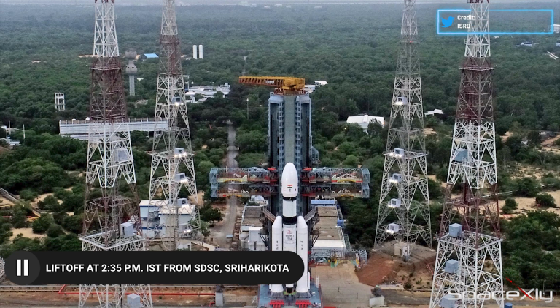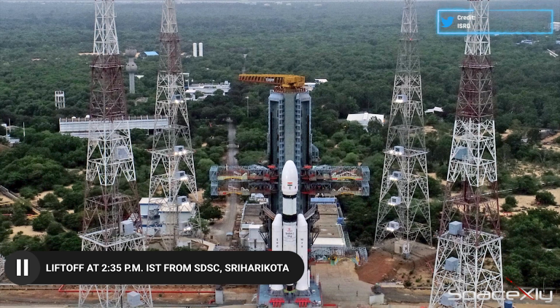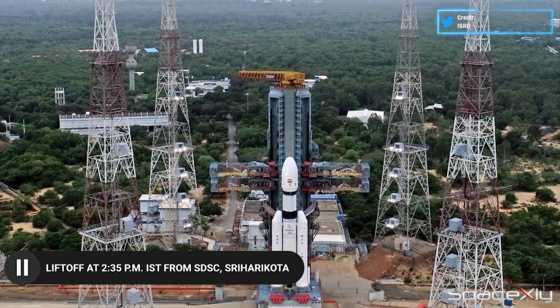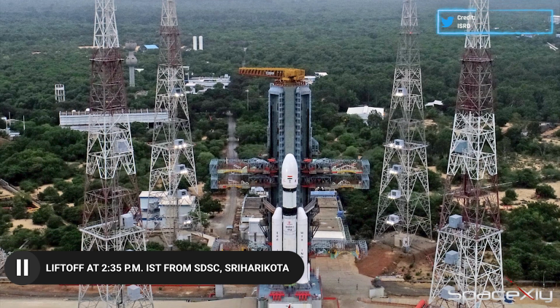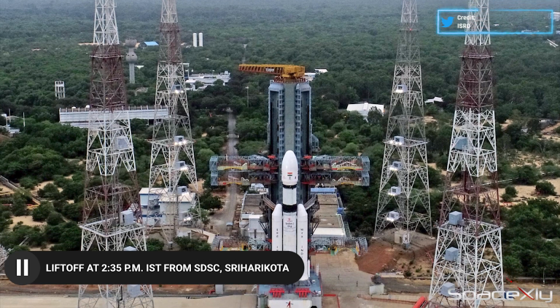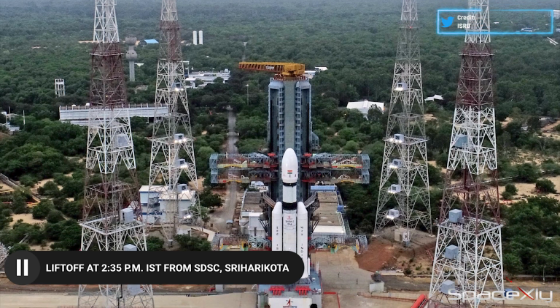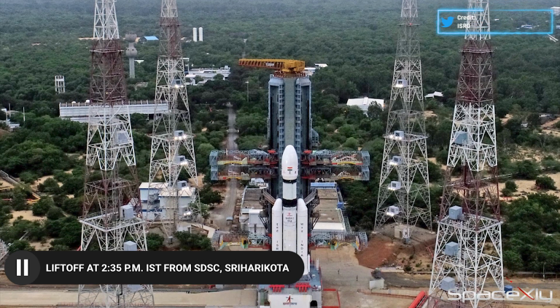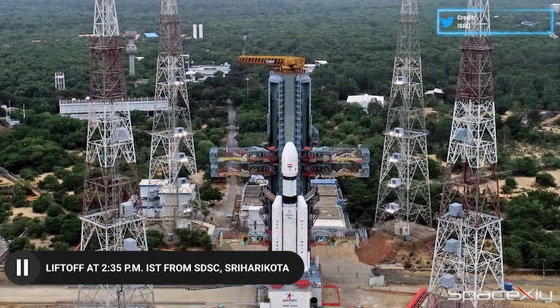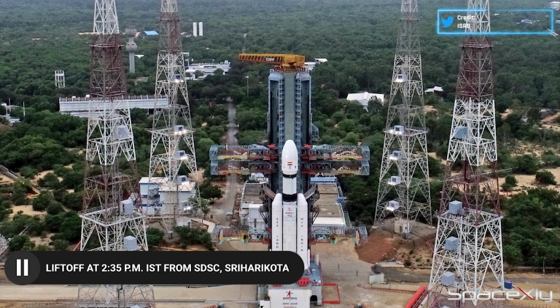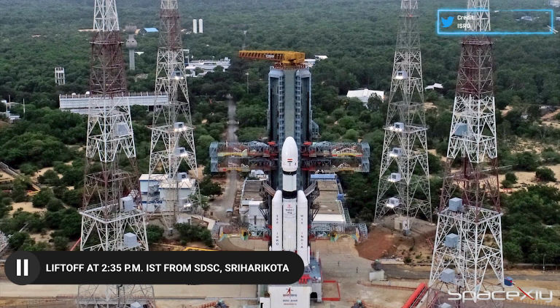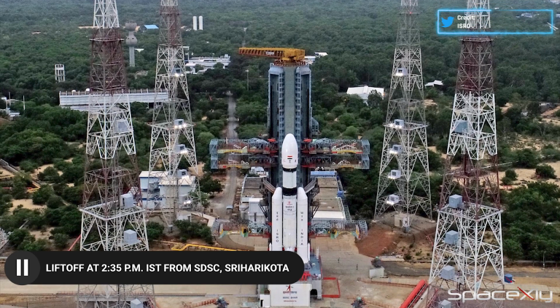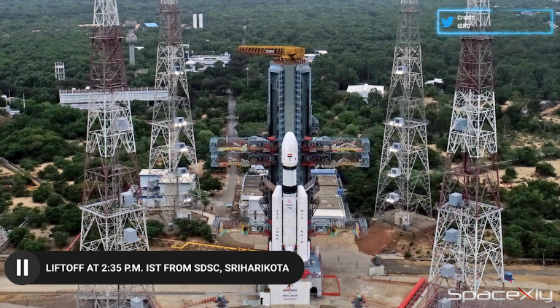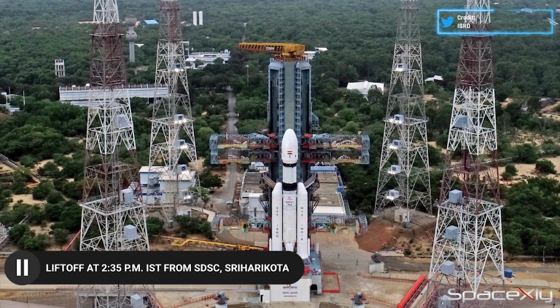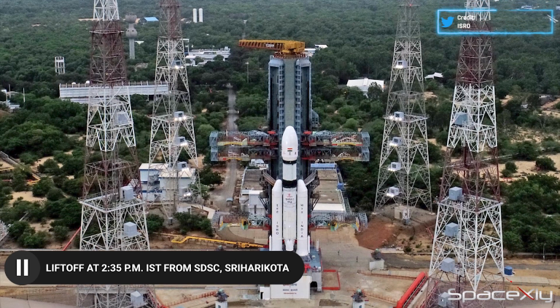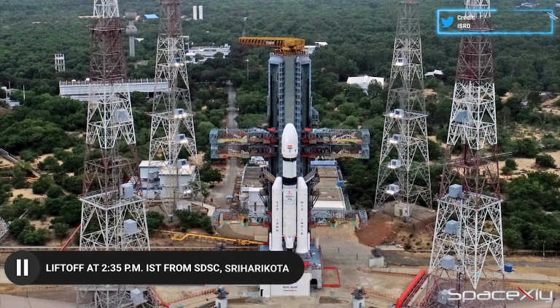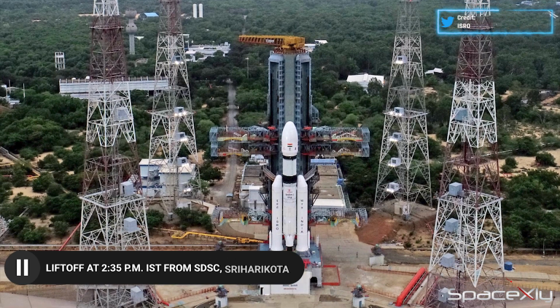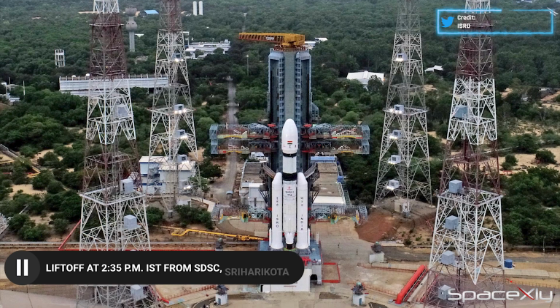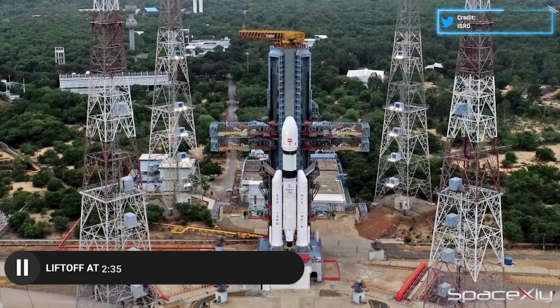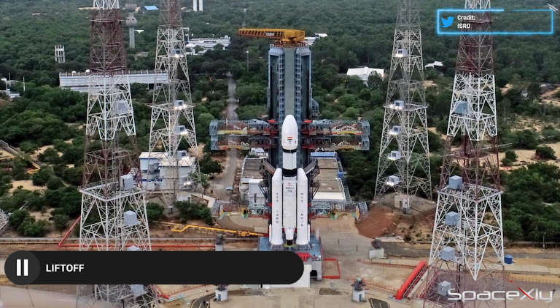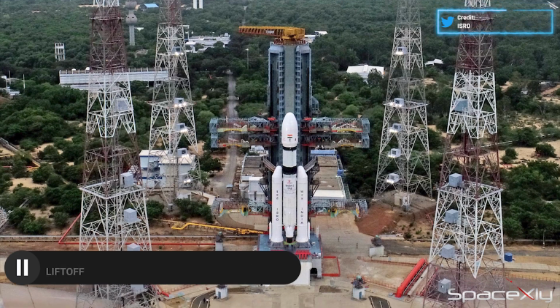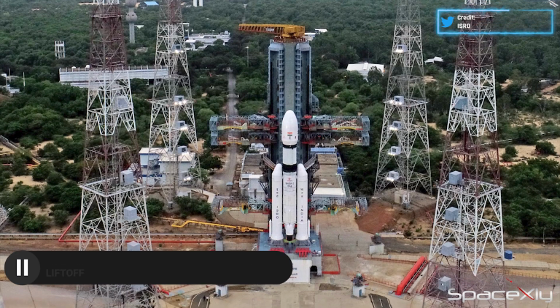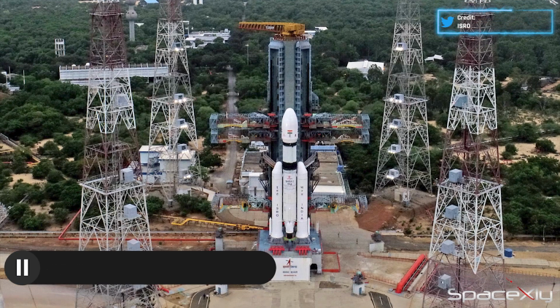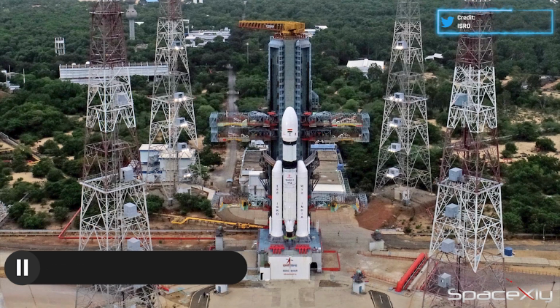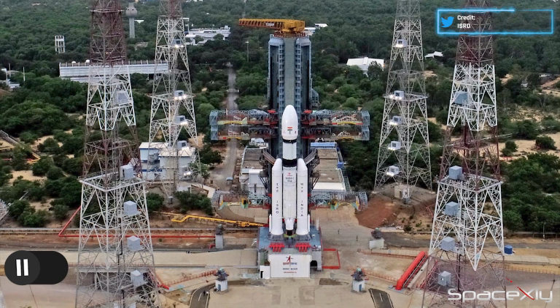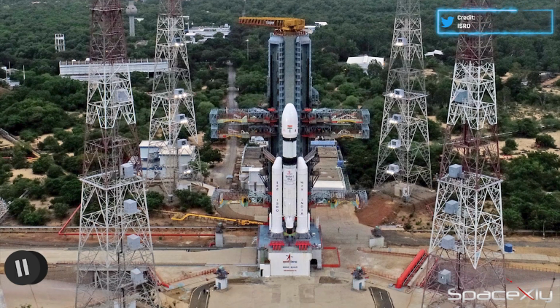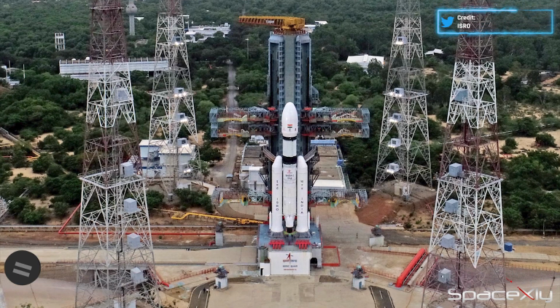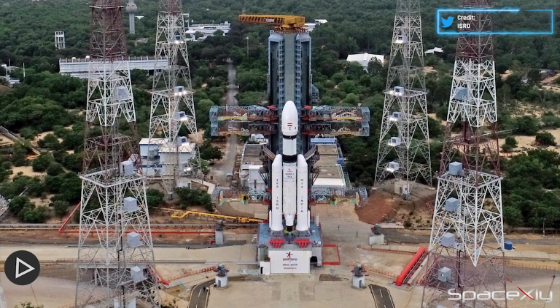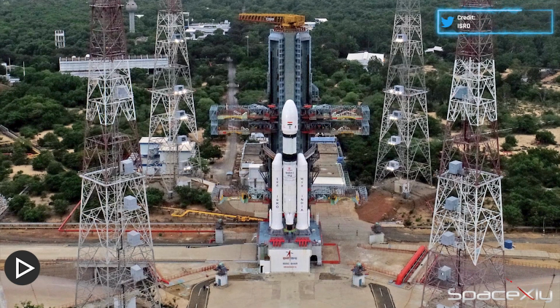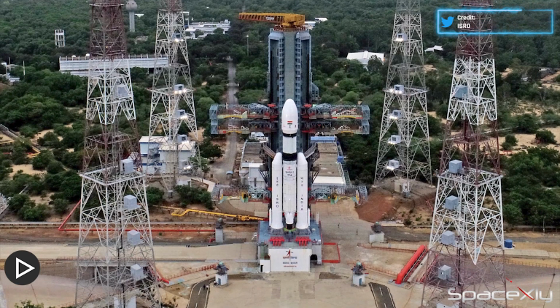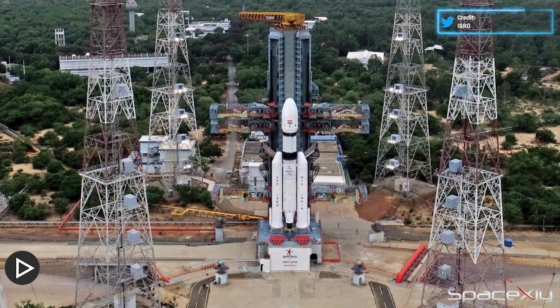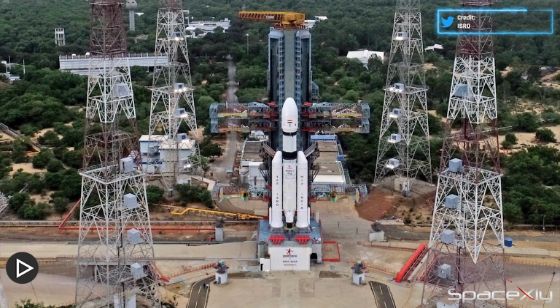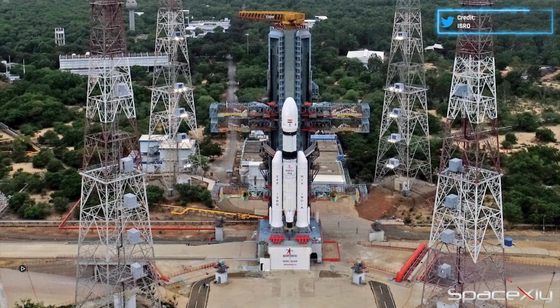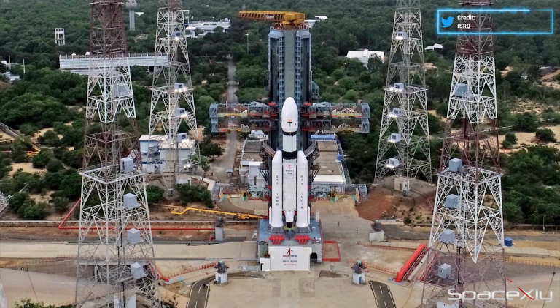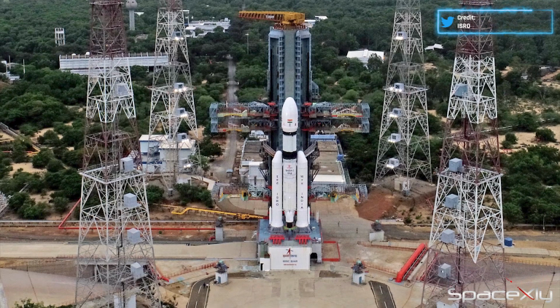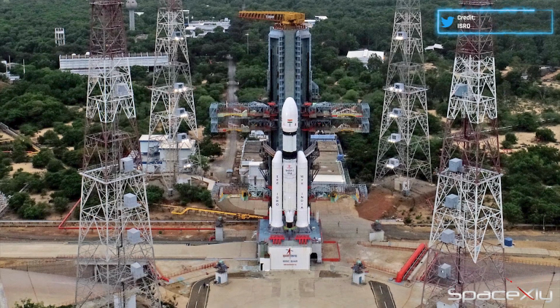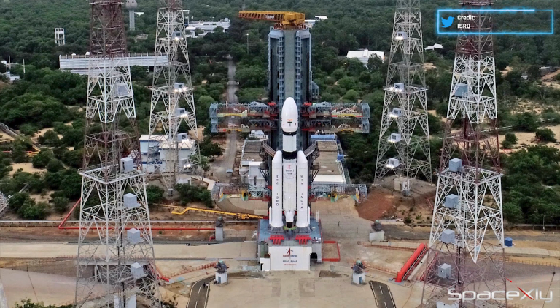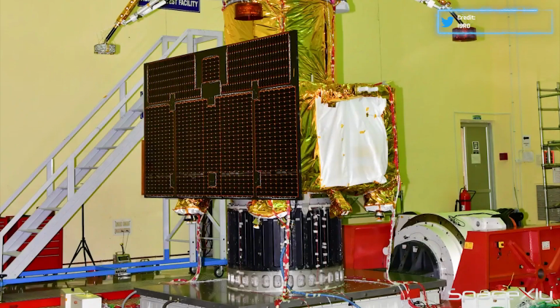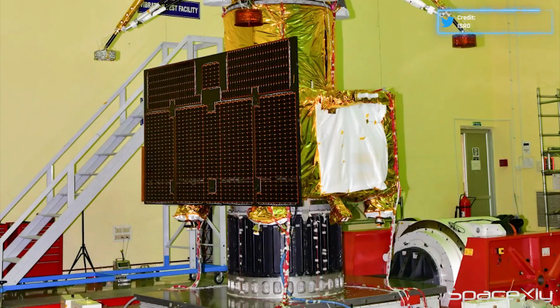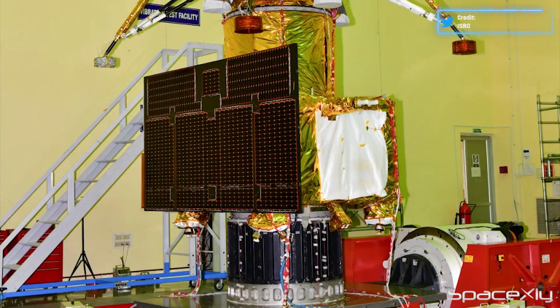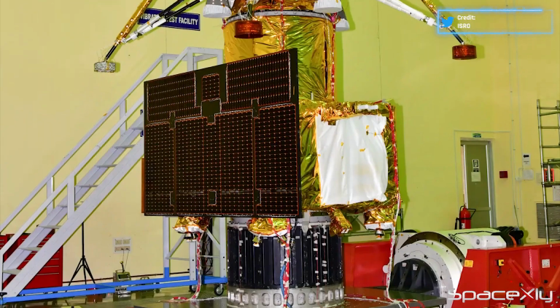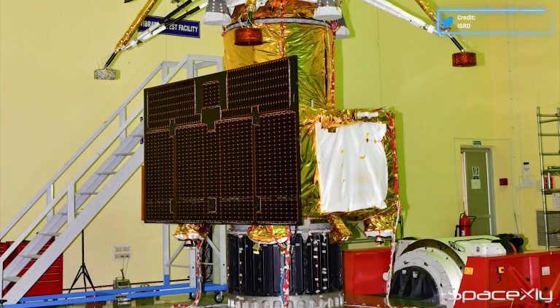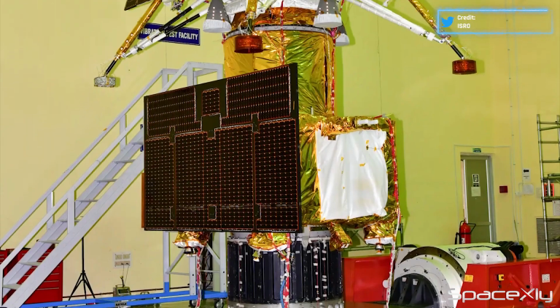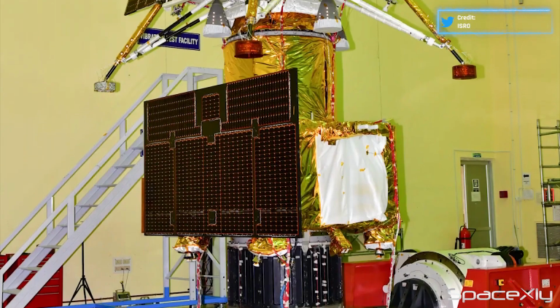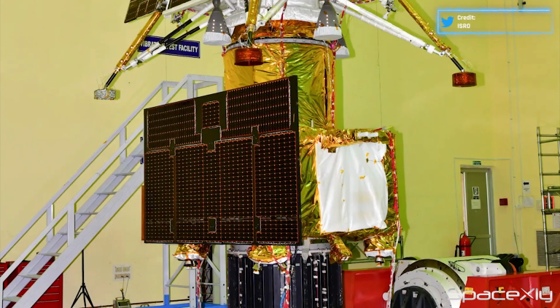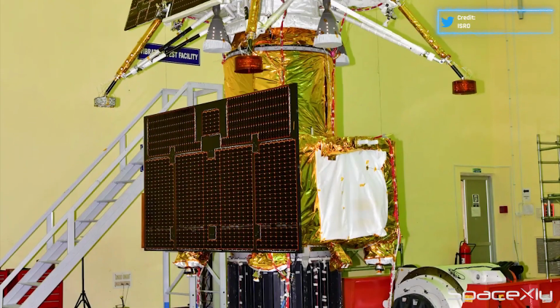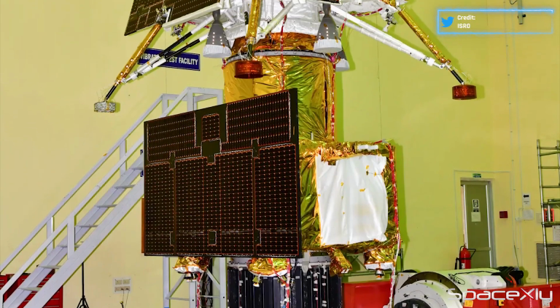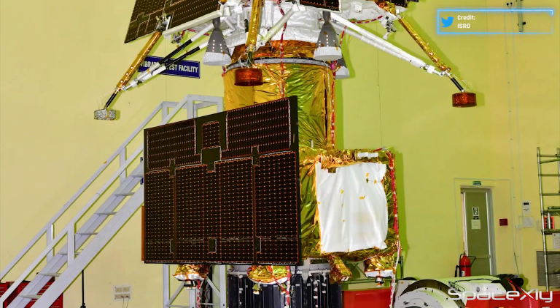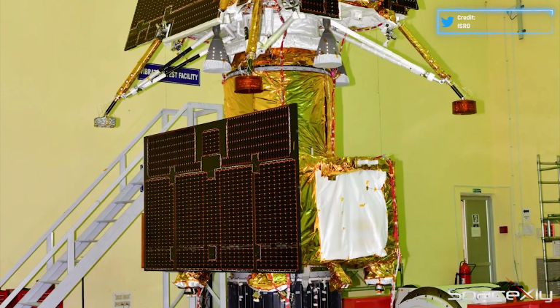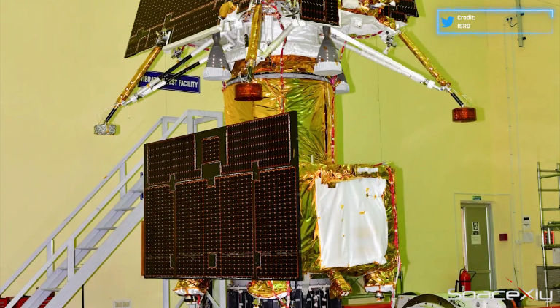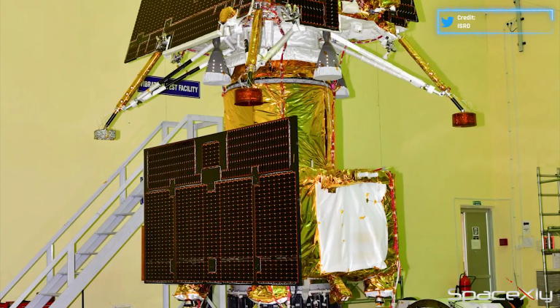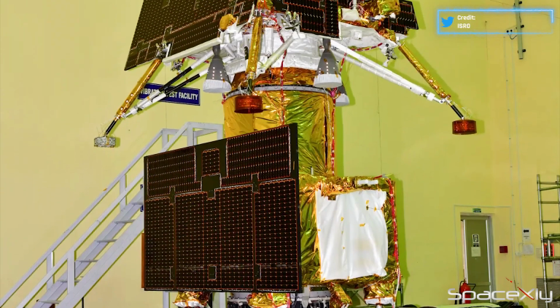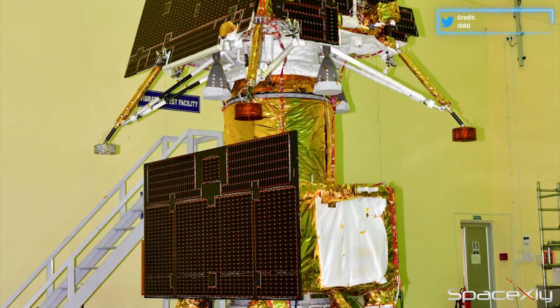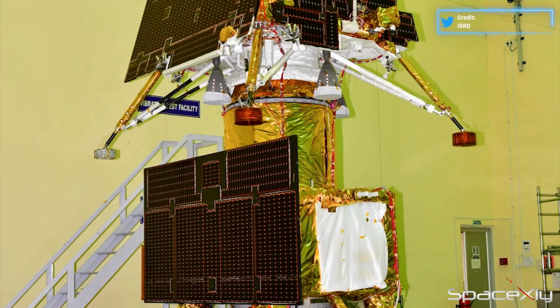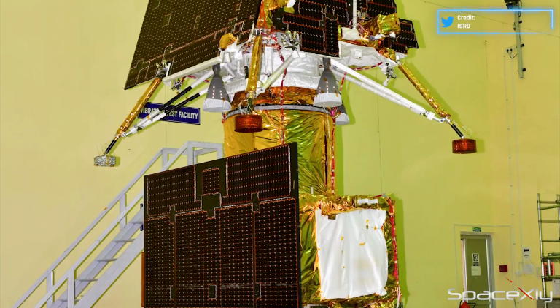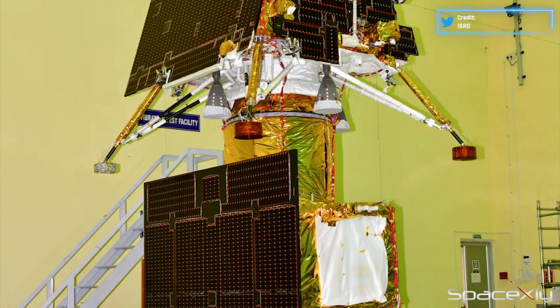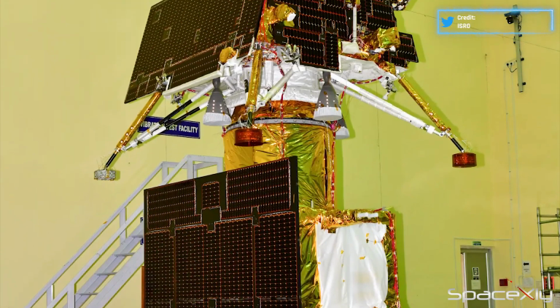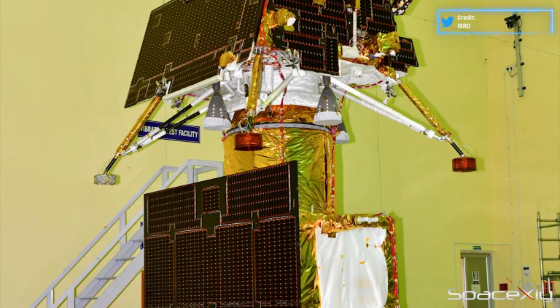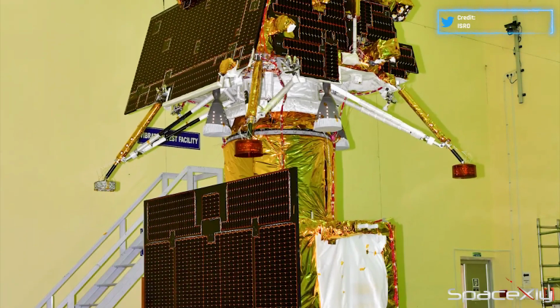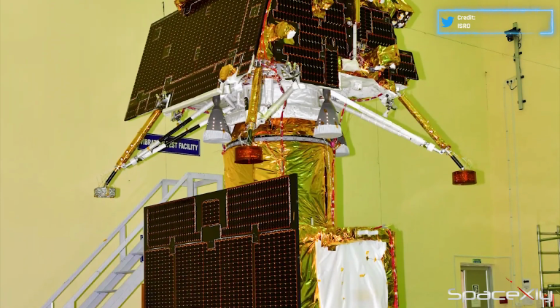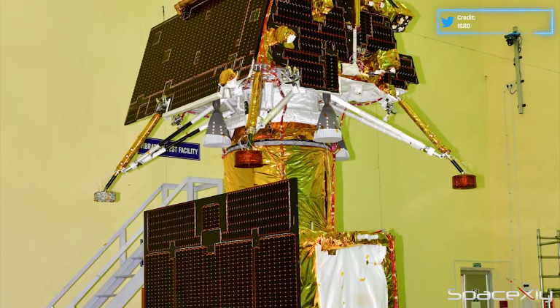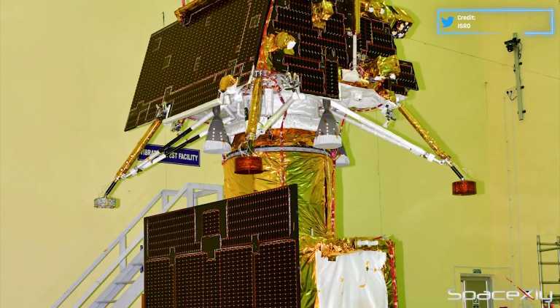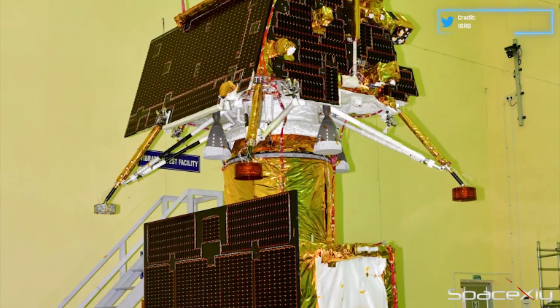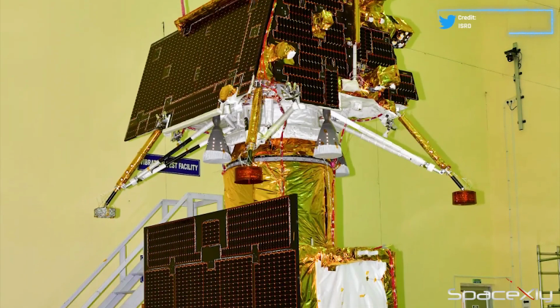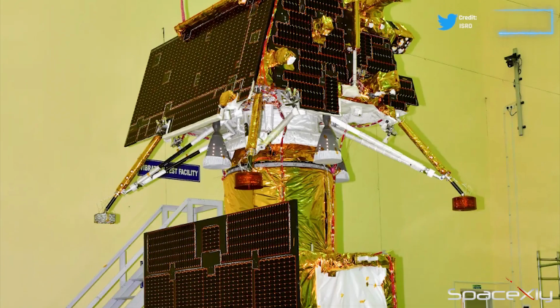Lift off is scheduled at 2:35 PM local time. Let us hope India joins the moon landers club with this mission.